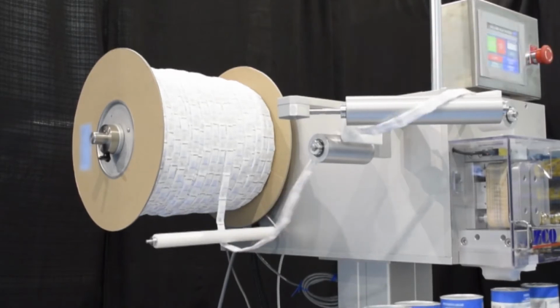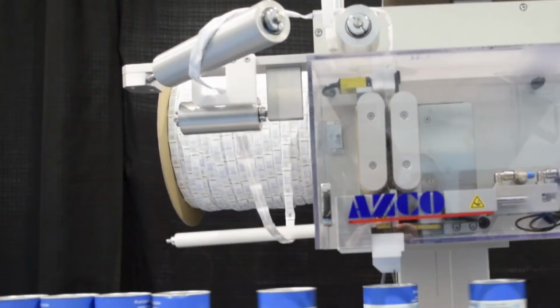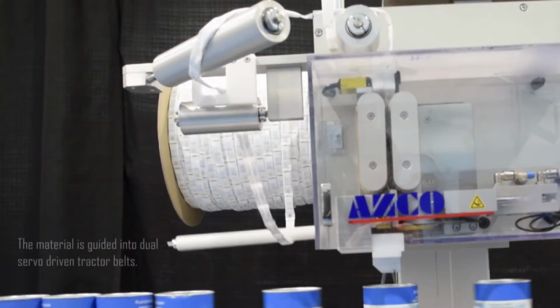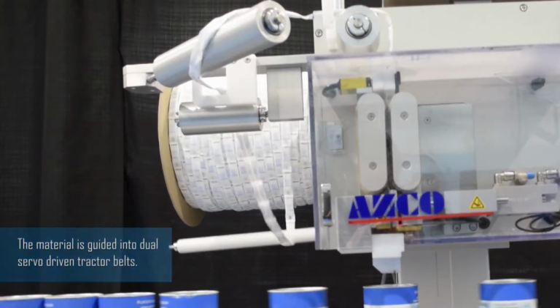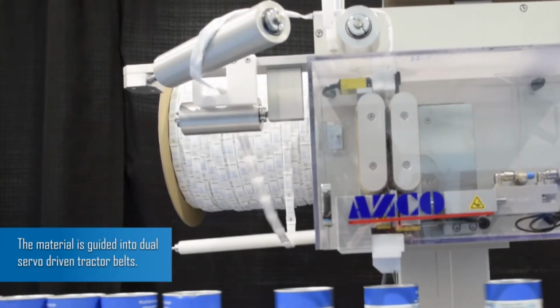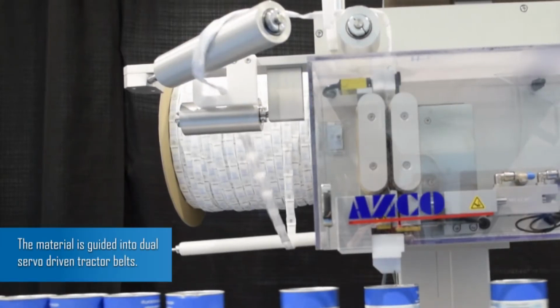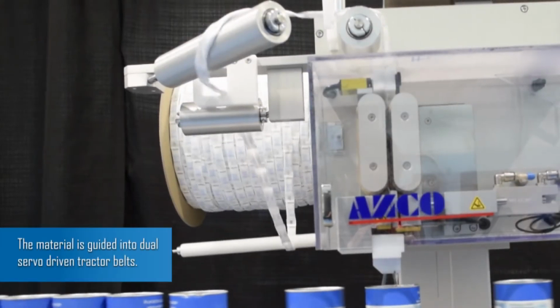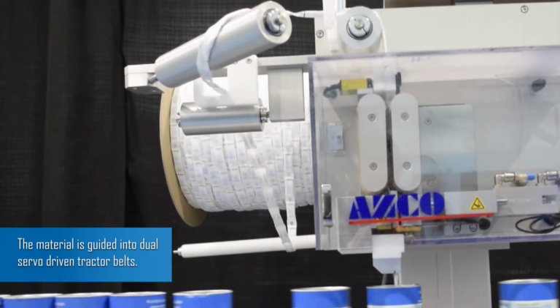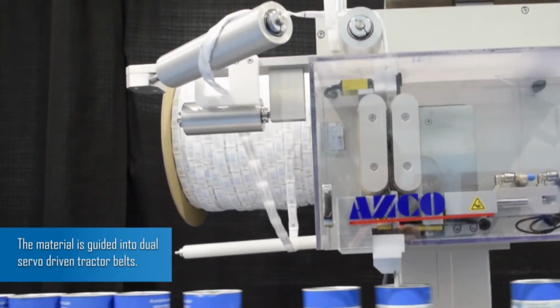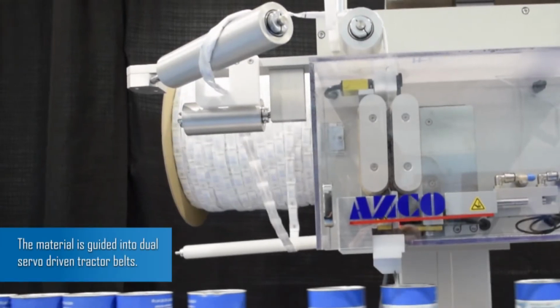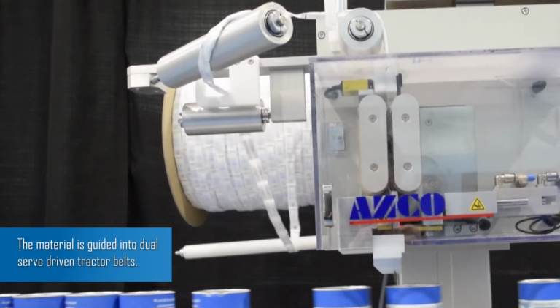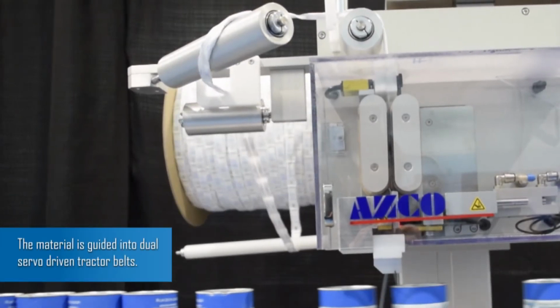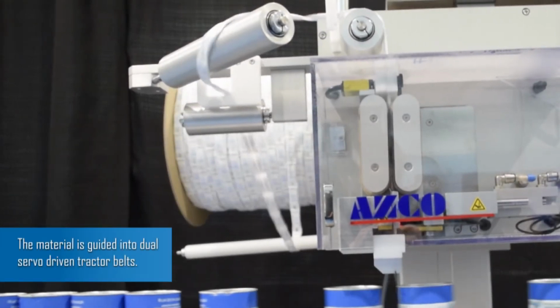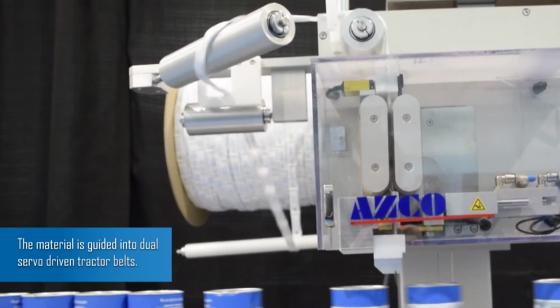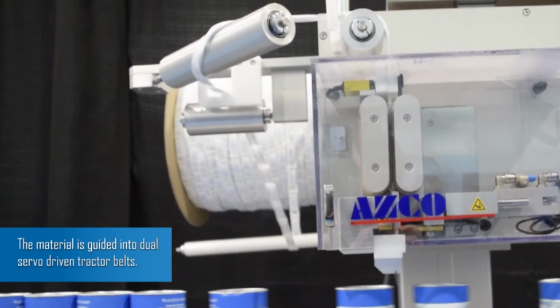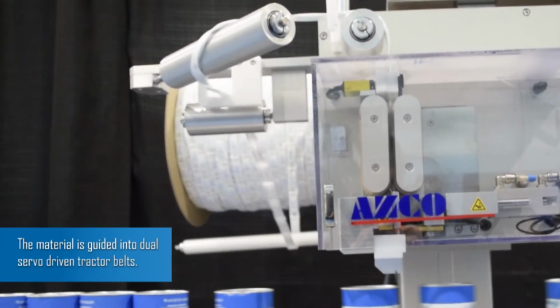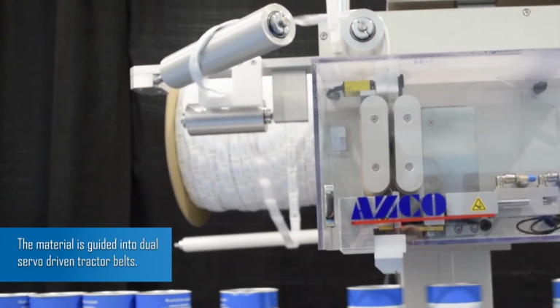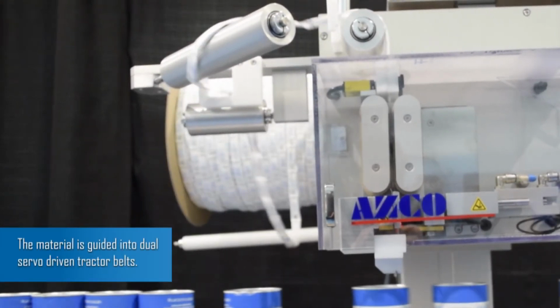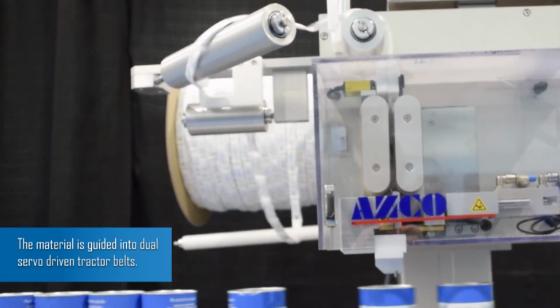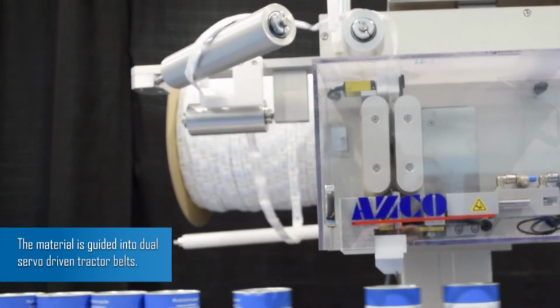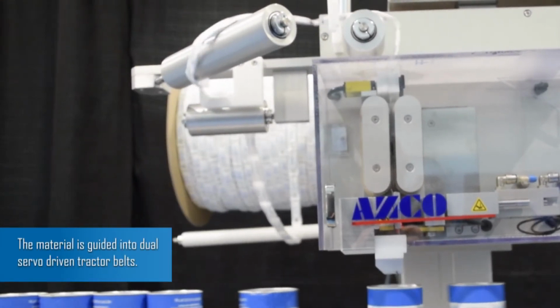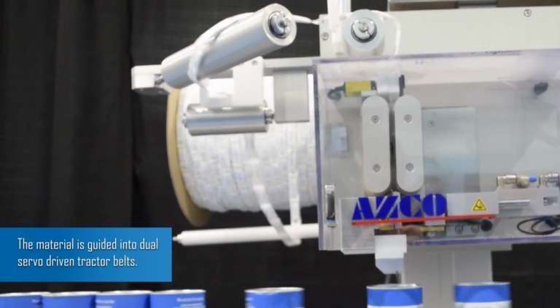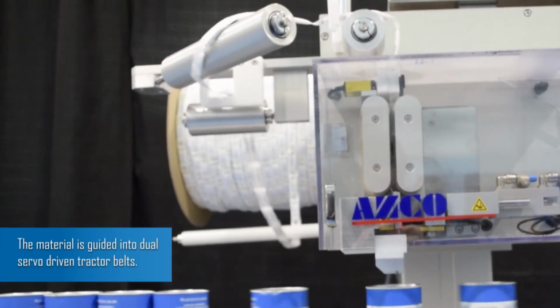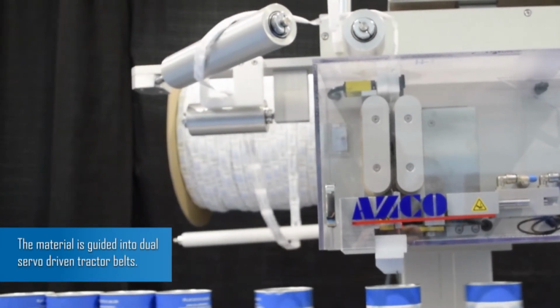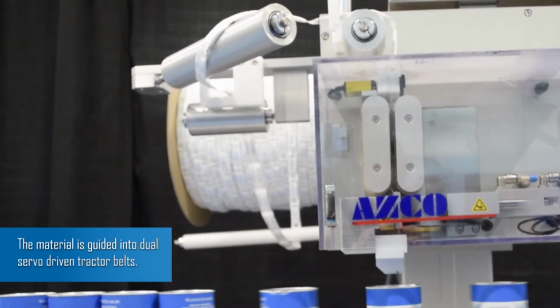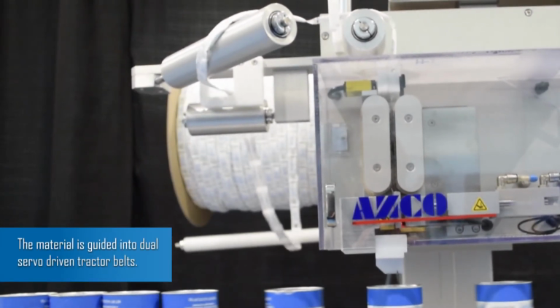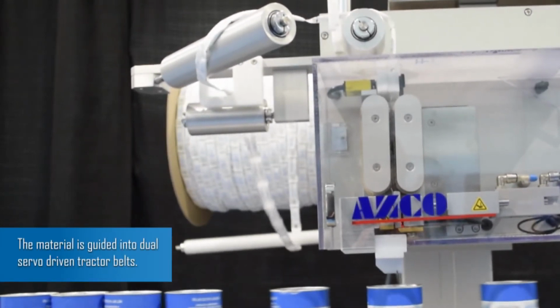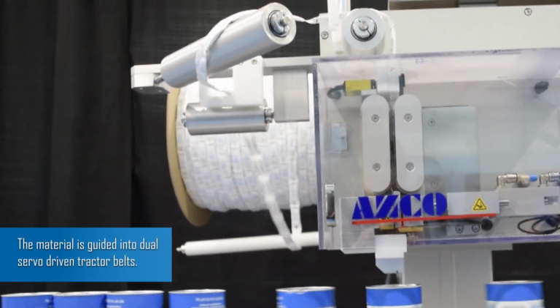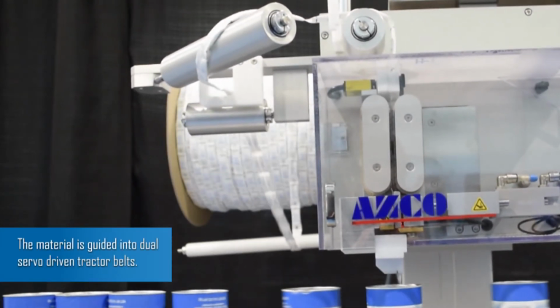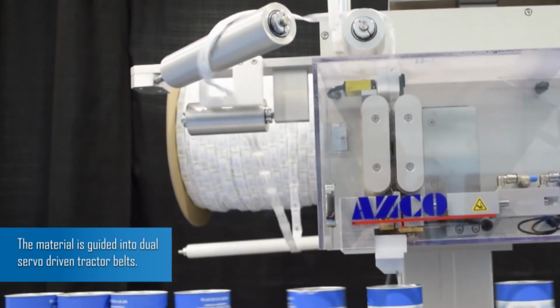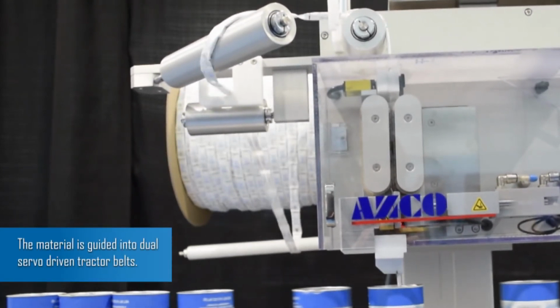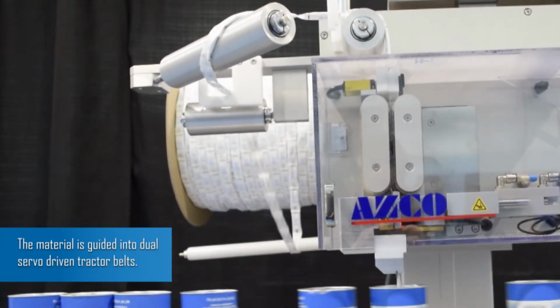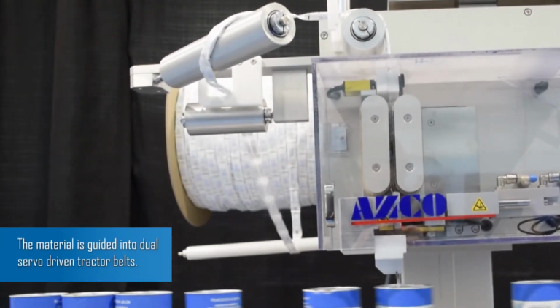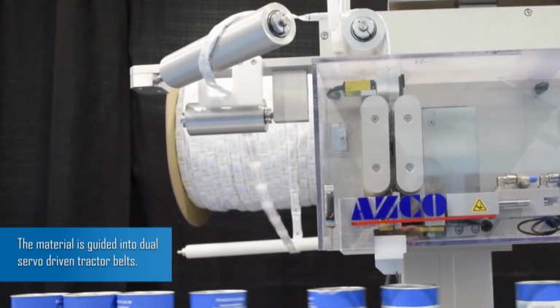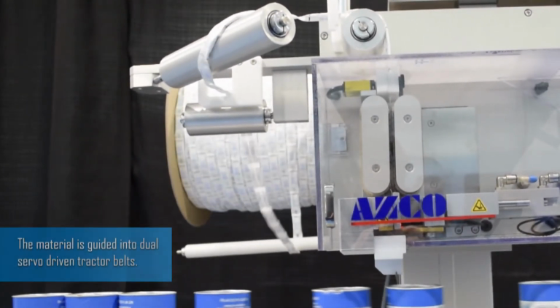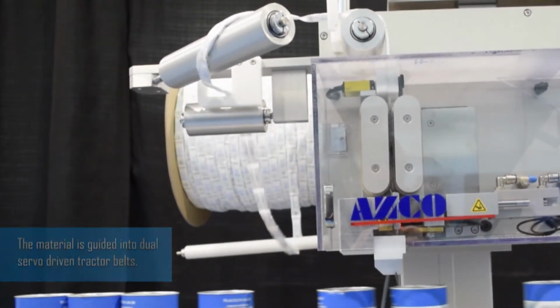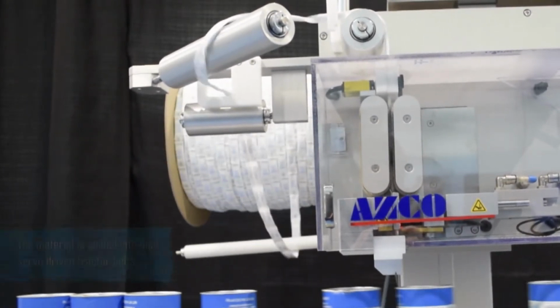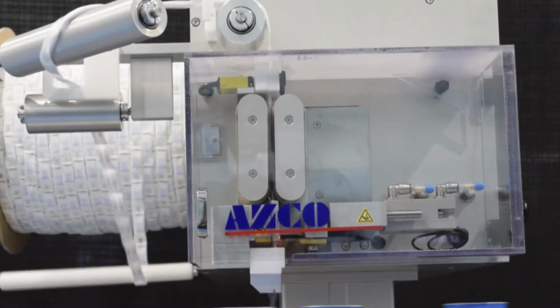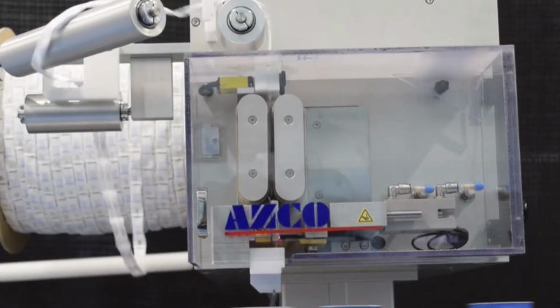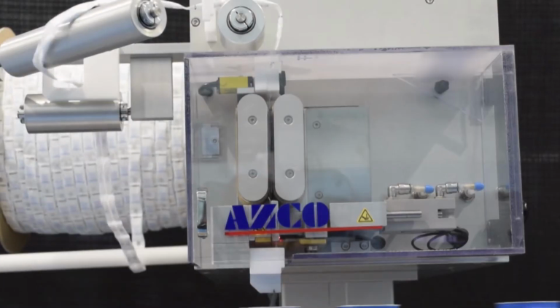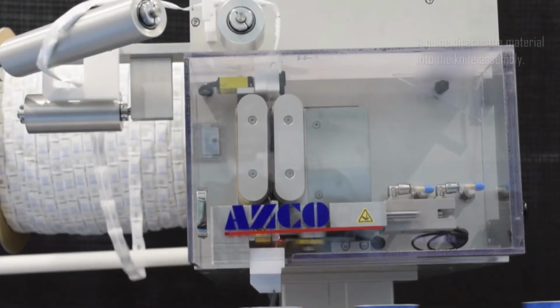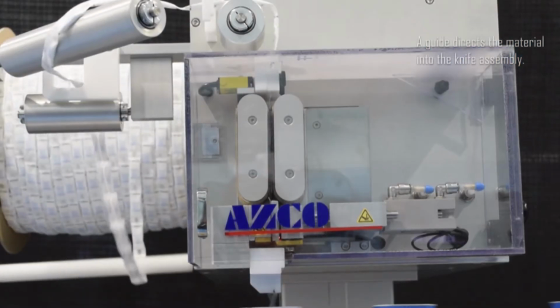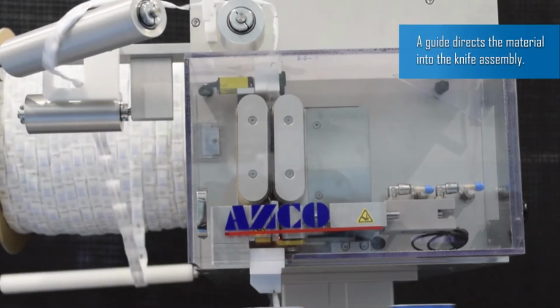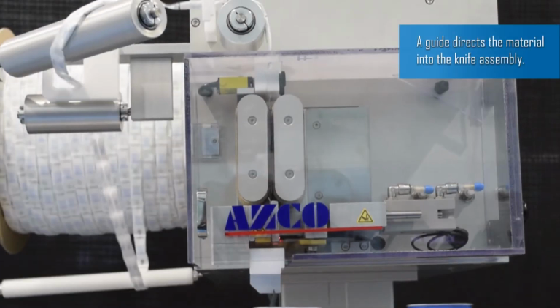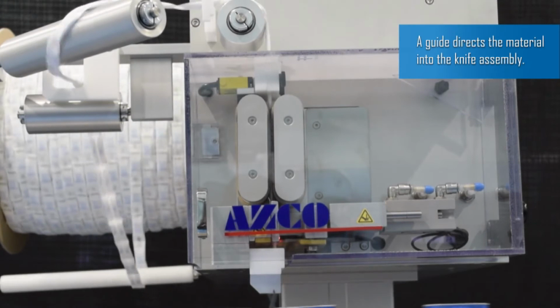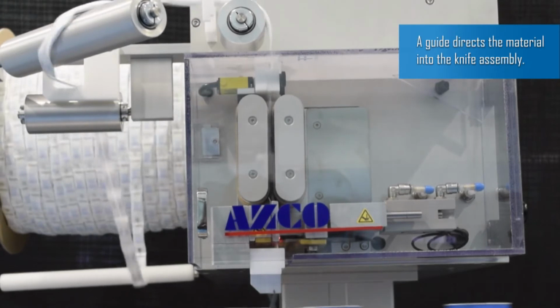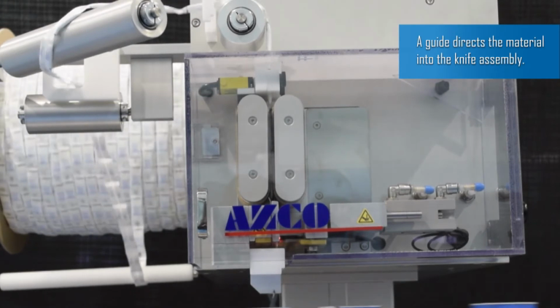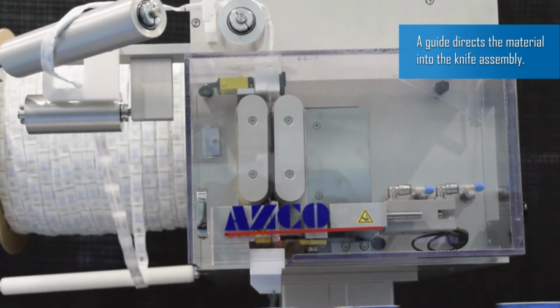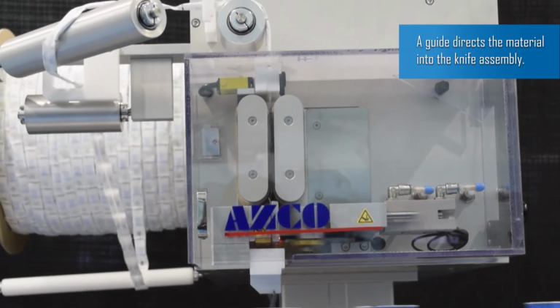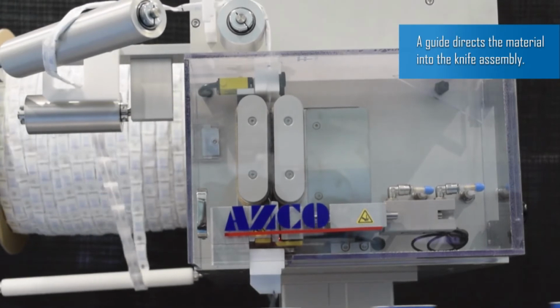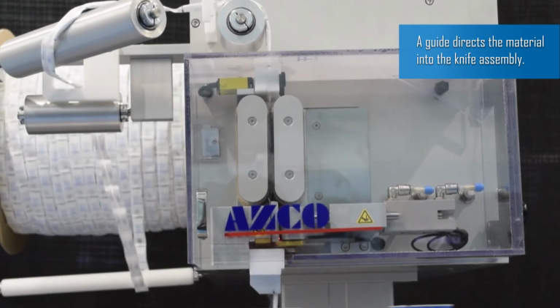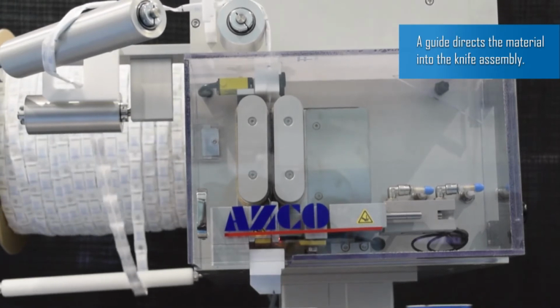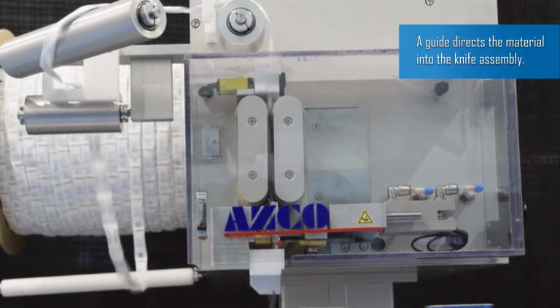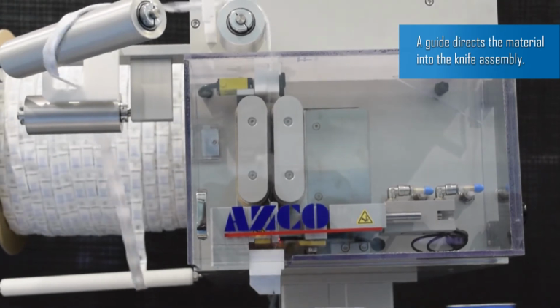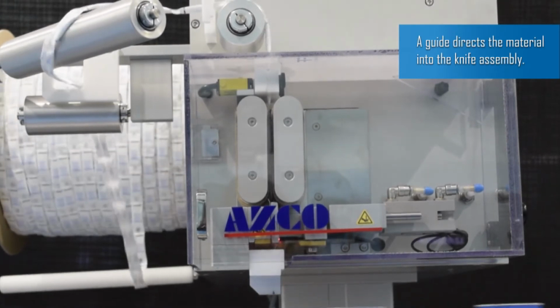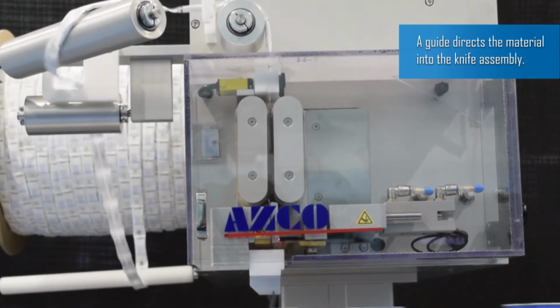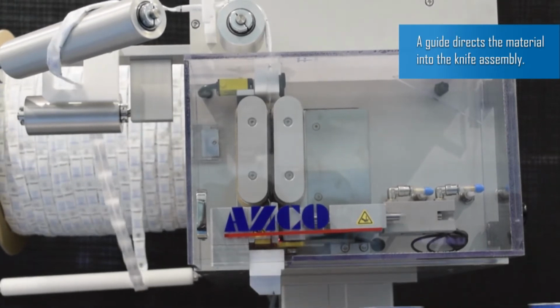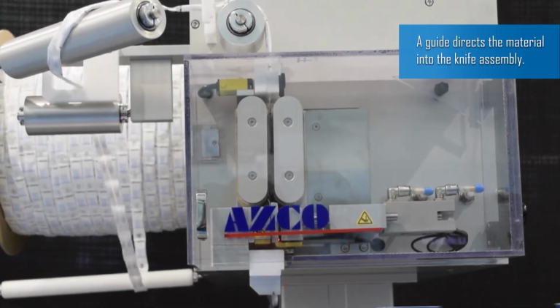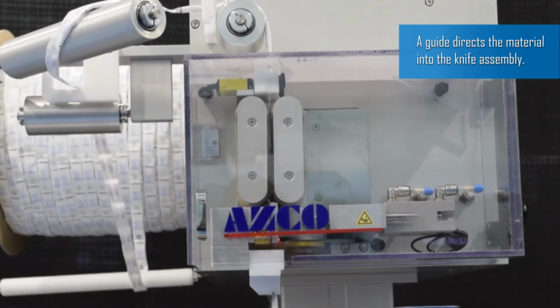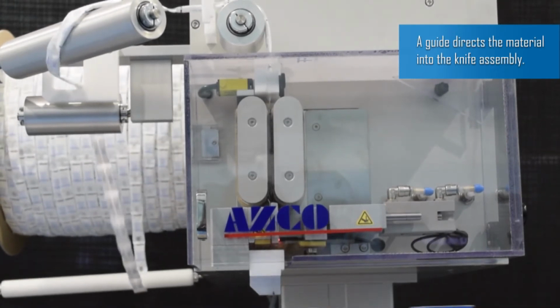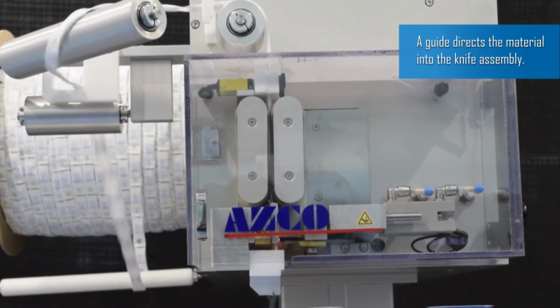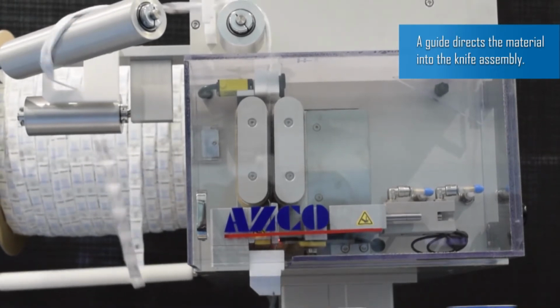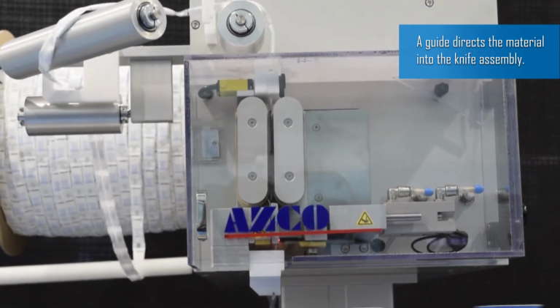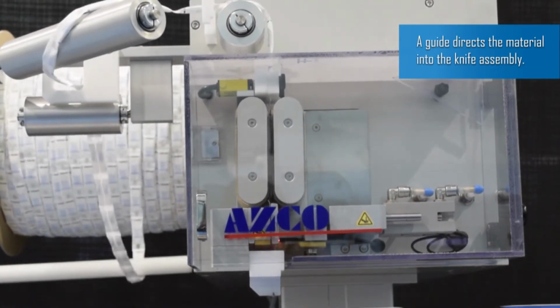The material is guided into dual servo driven tractor belts. A guide directs the material into the knife assembly.